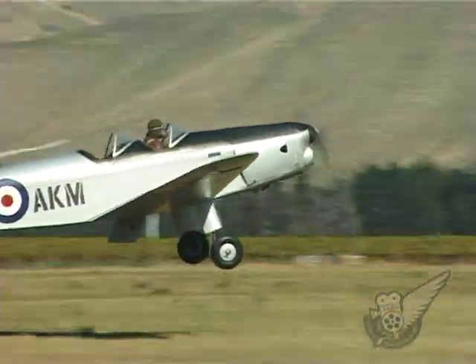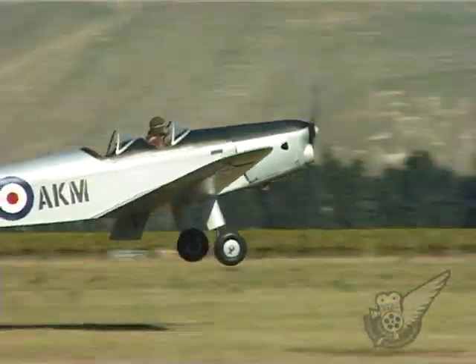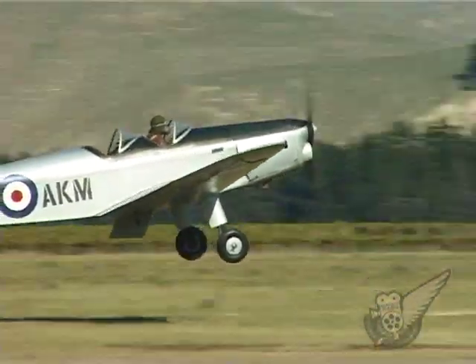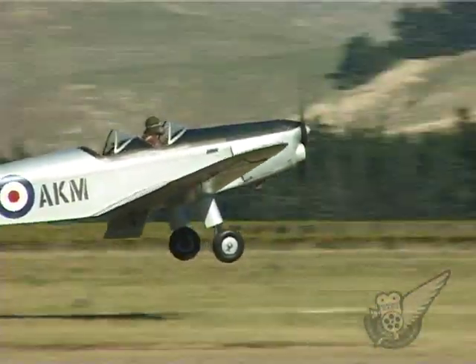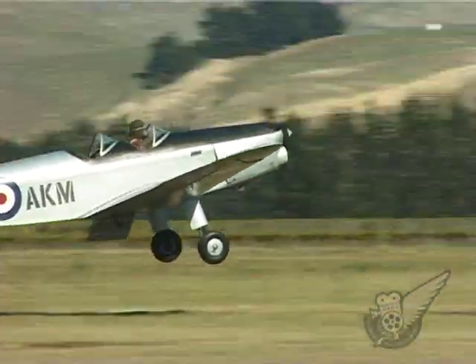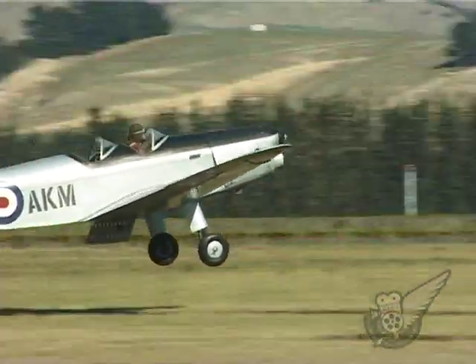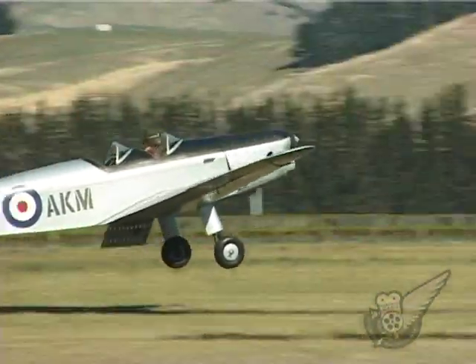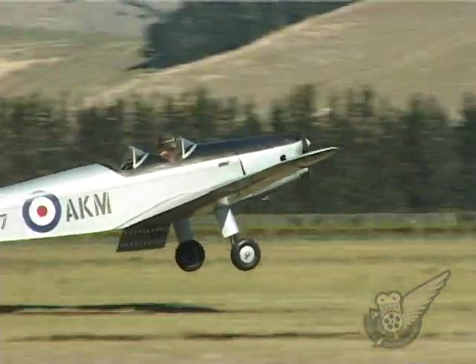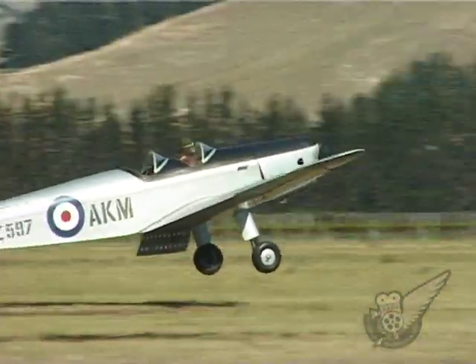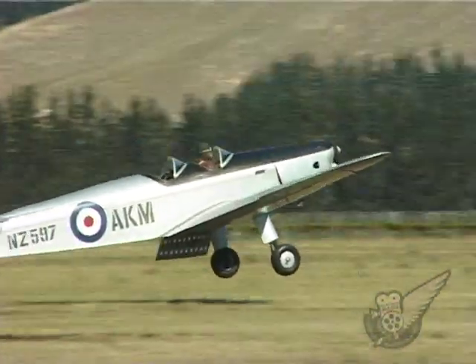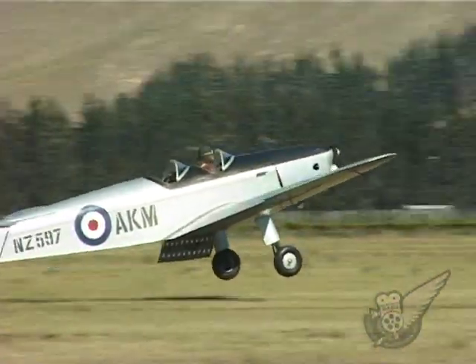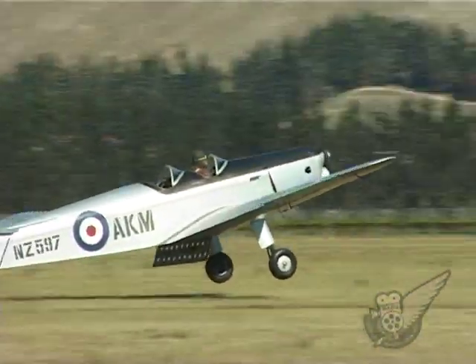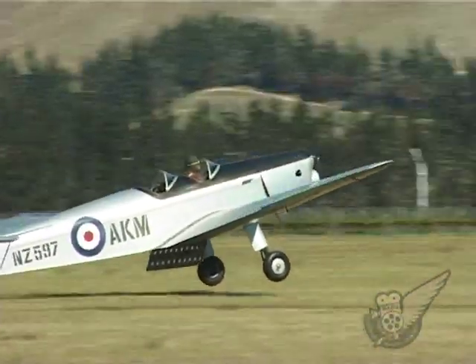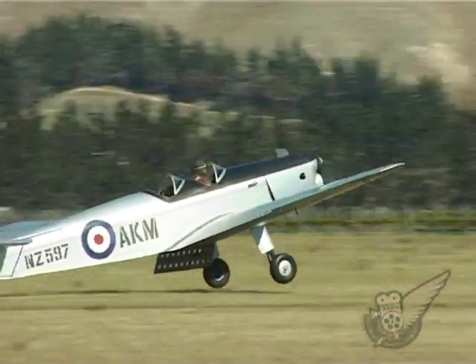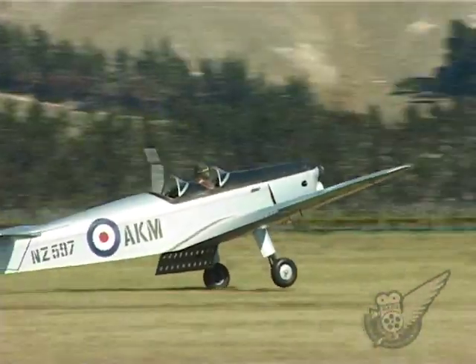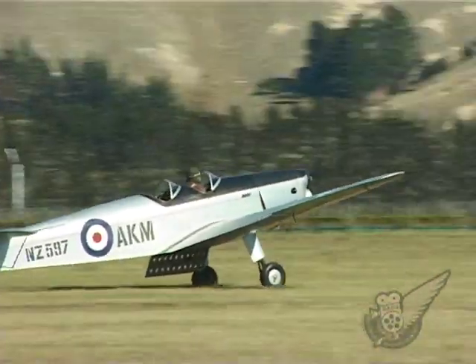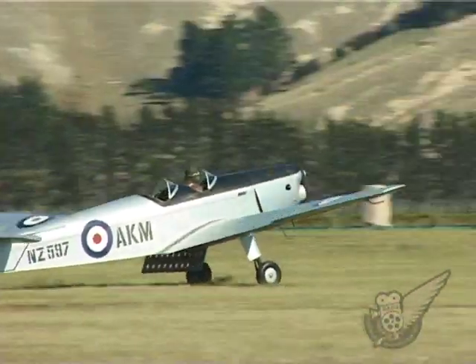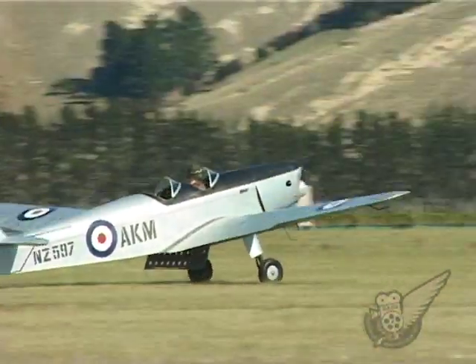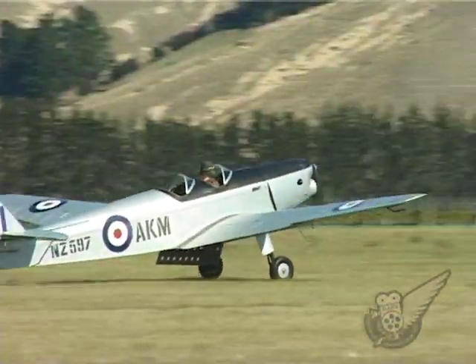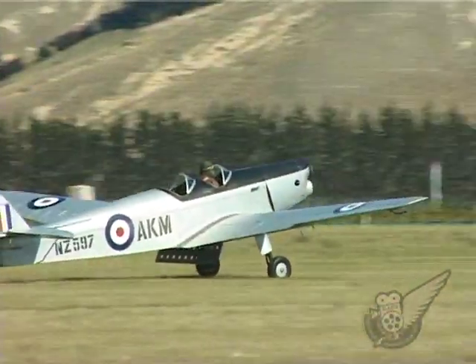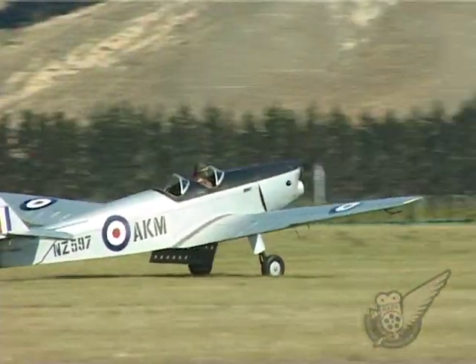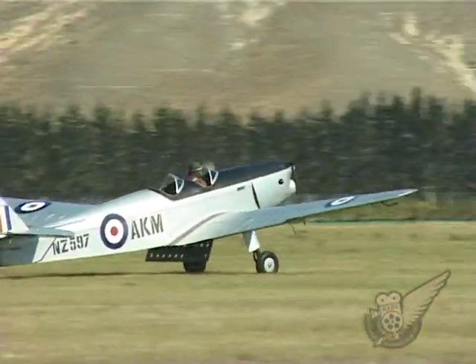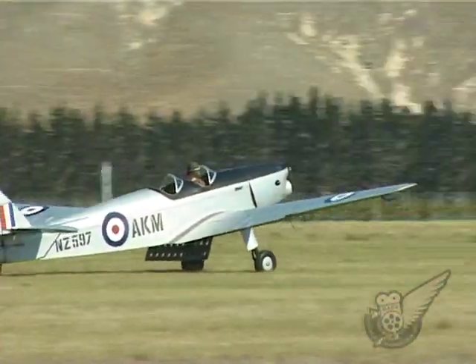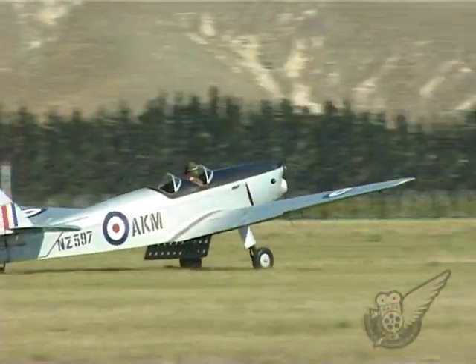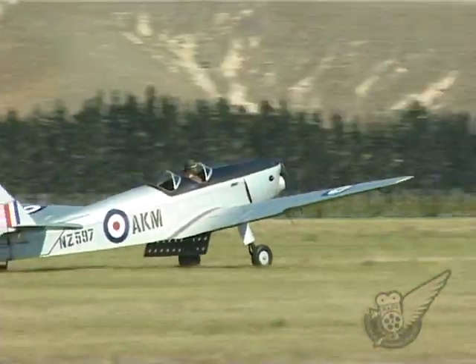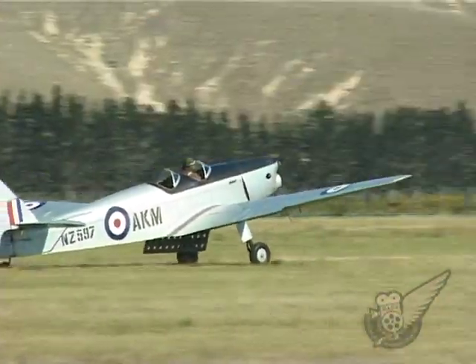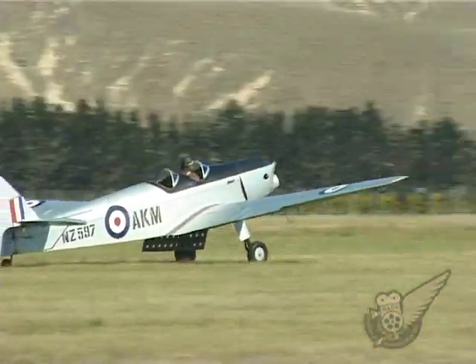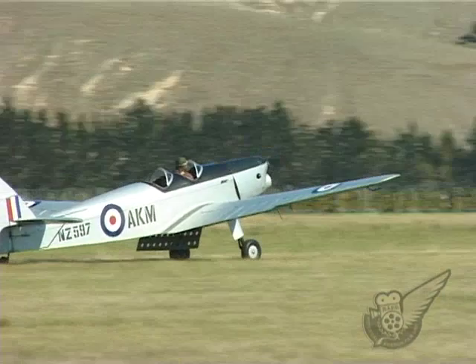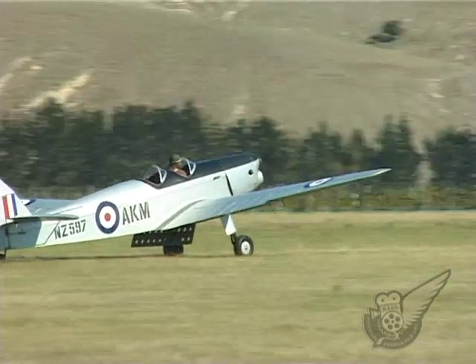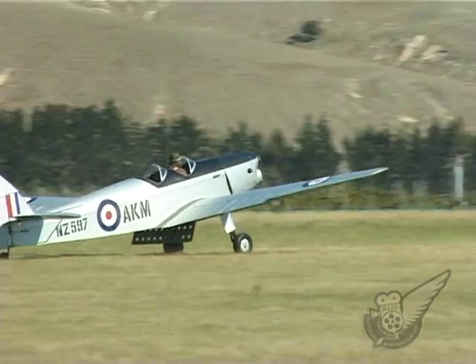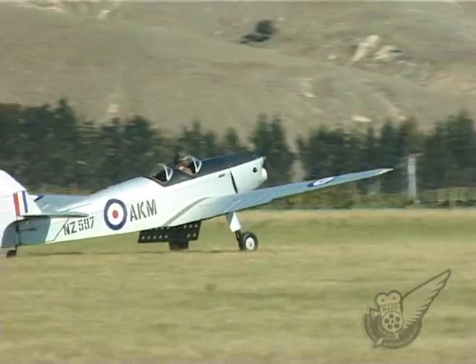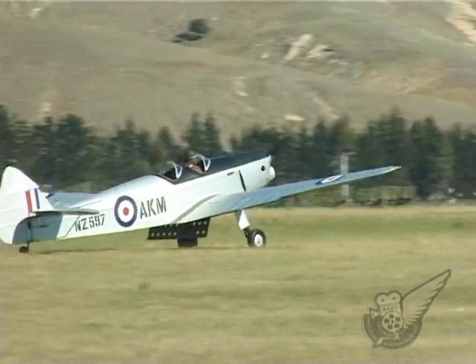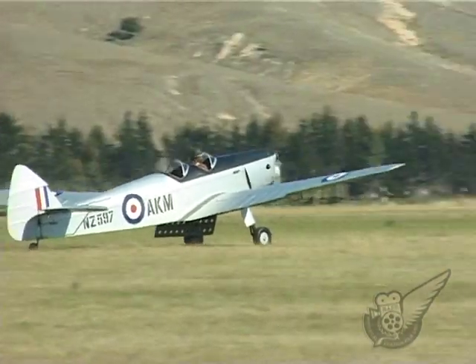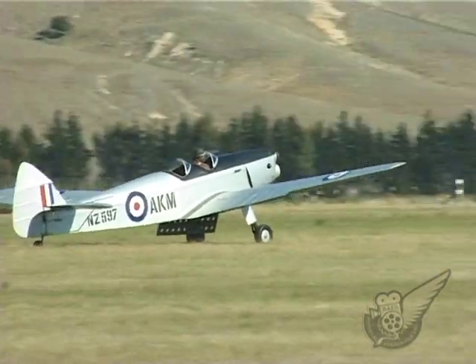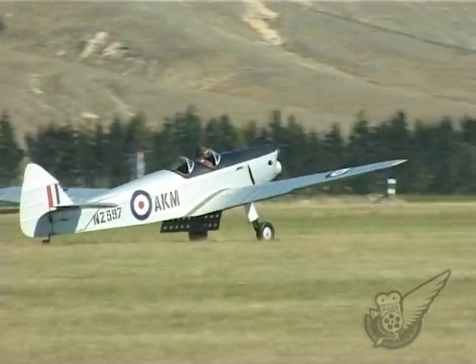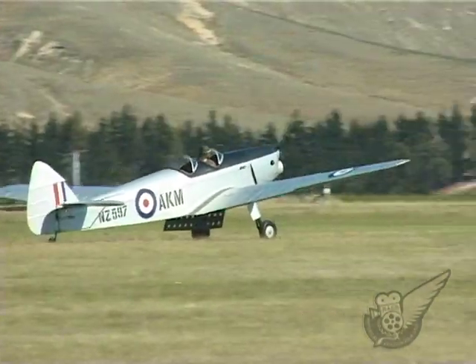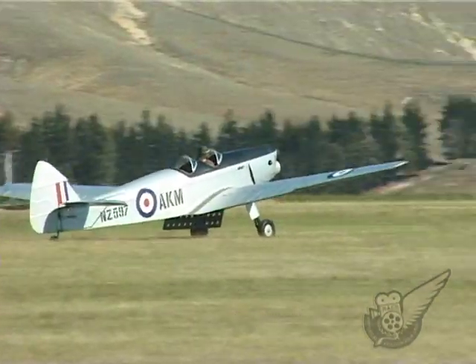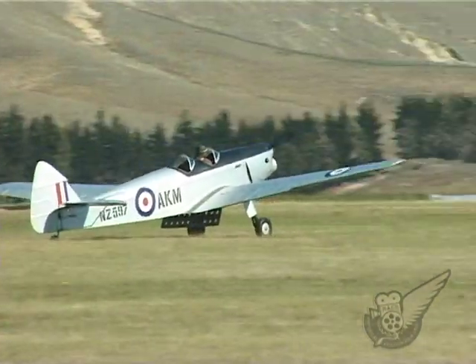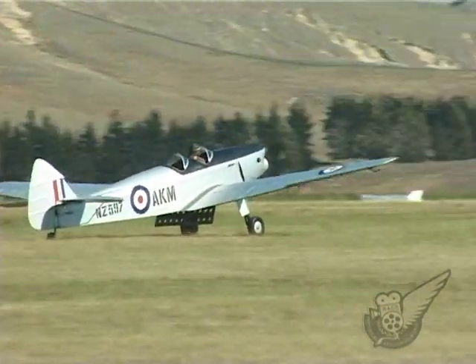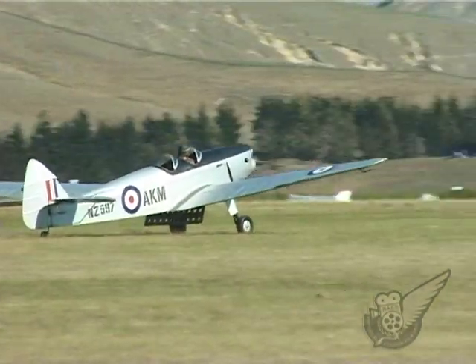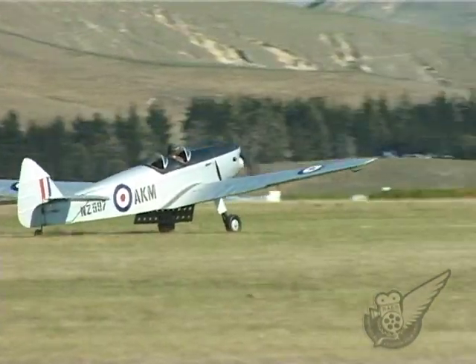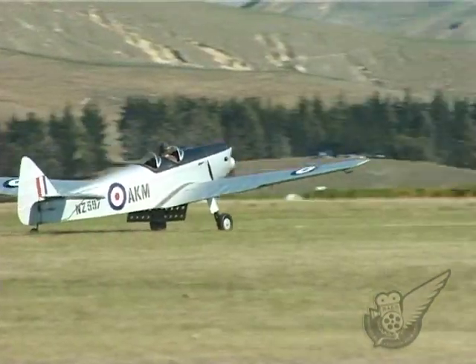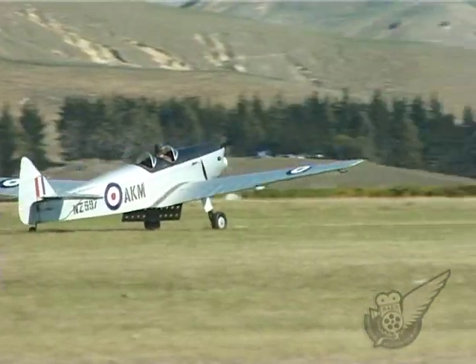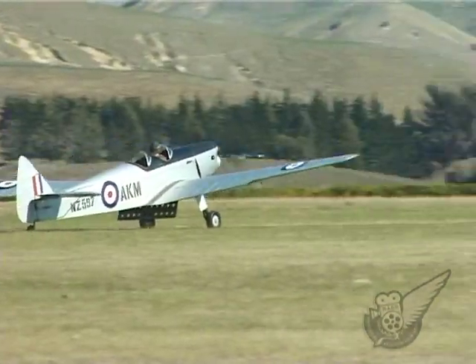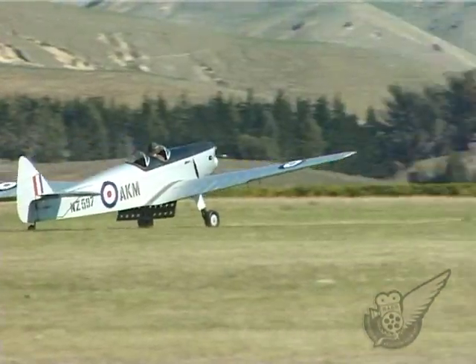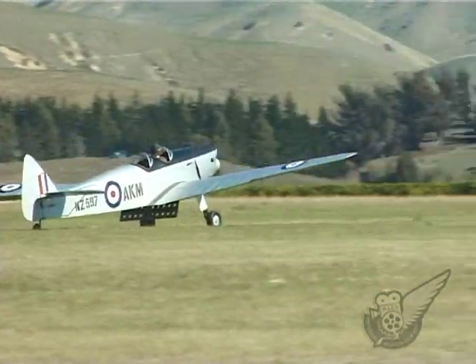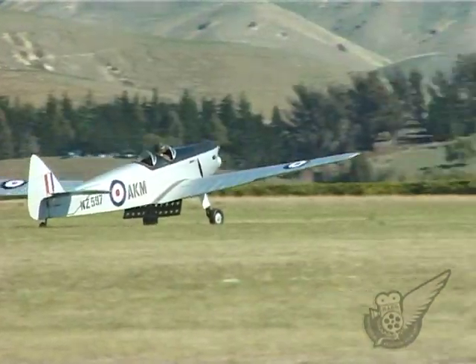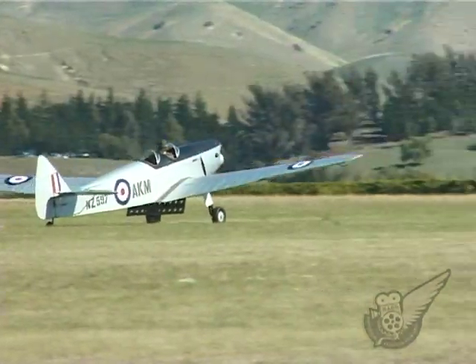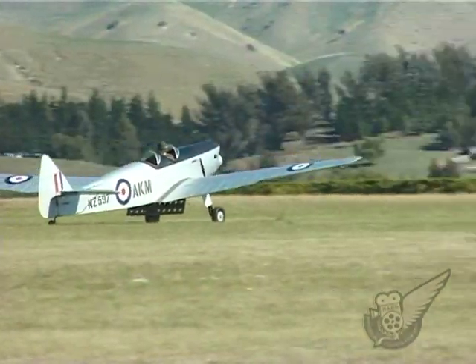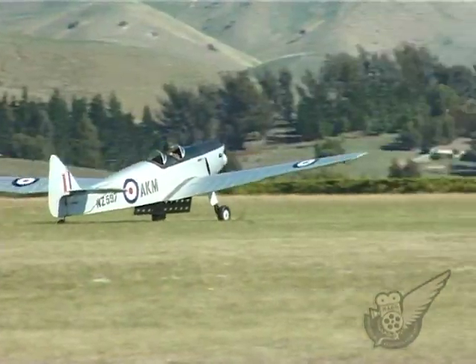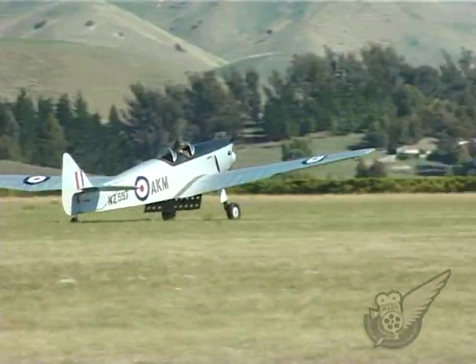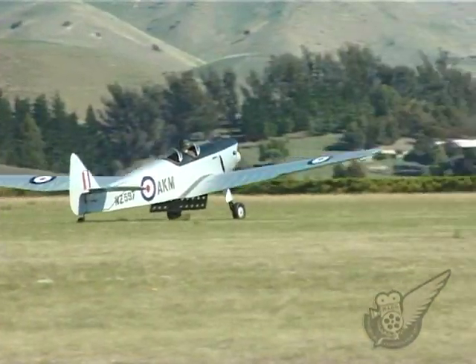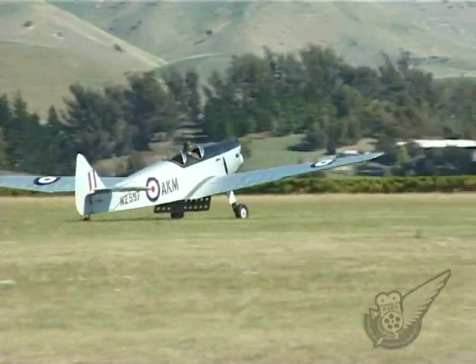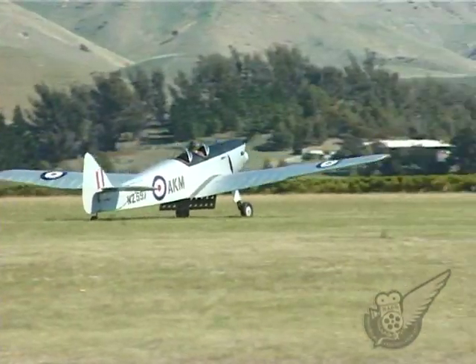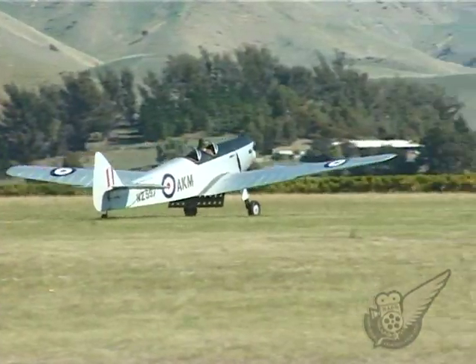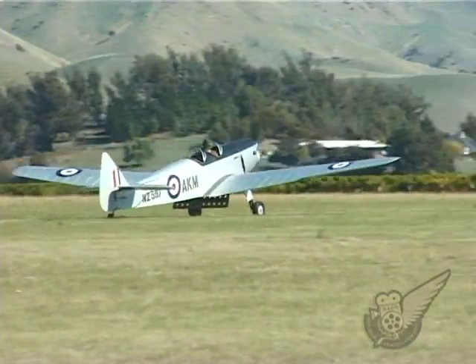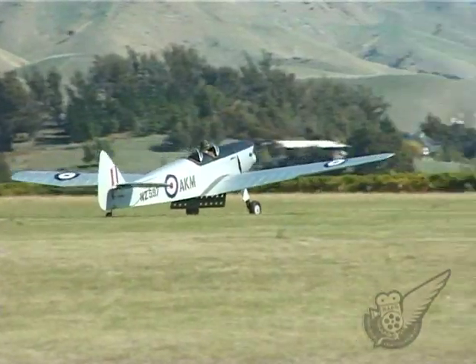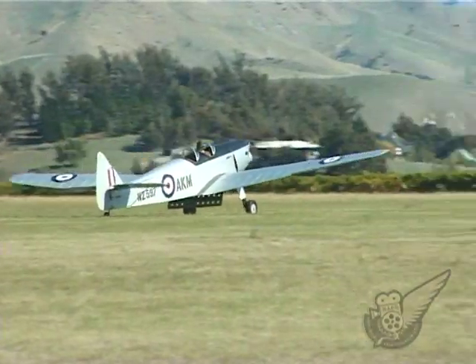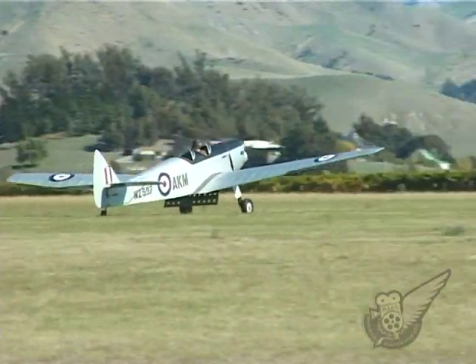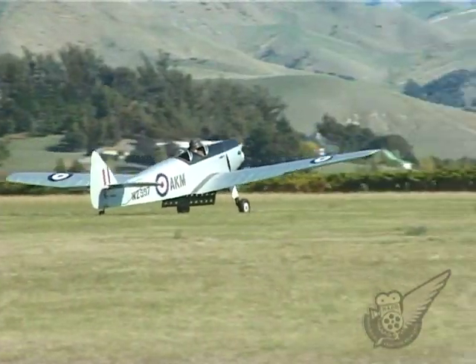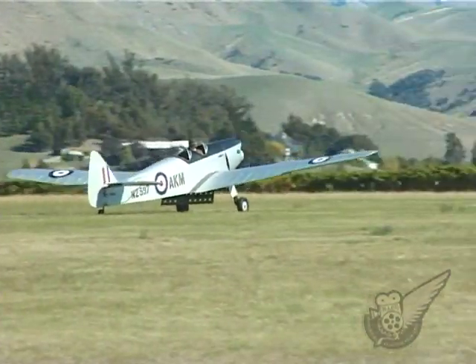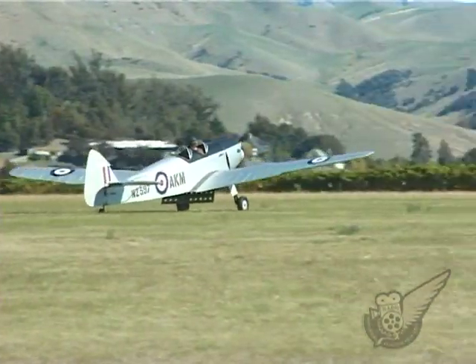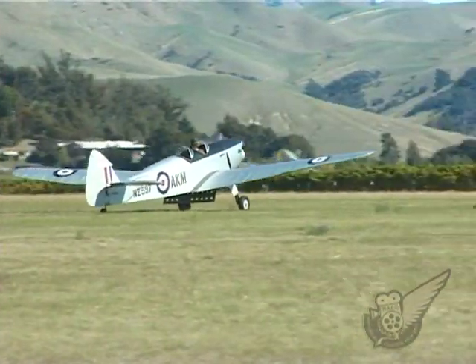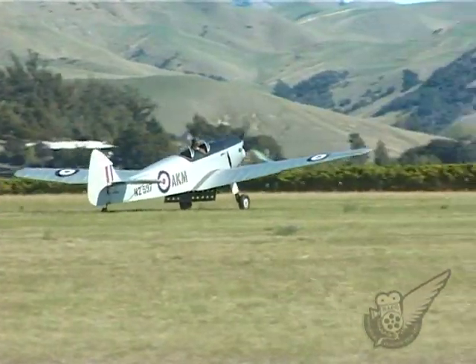Two of the others are being restored to airworthy condition, as are two further examples of the type imported in more recent times.